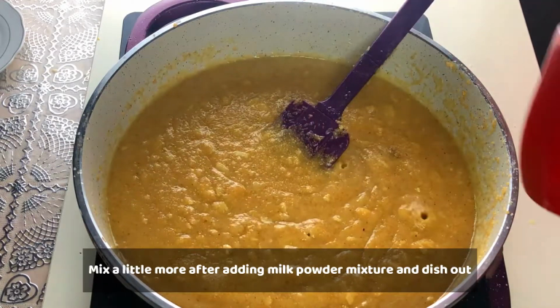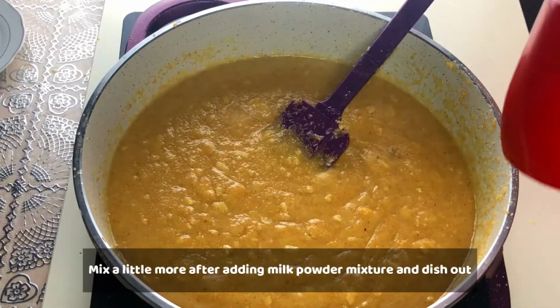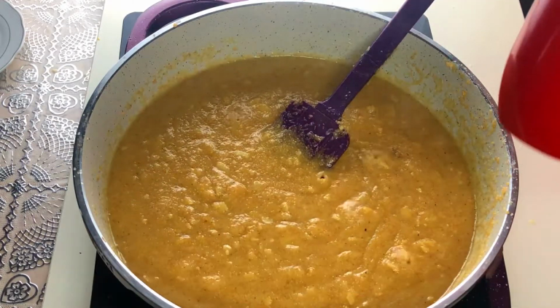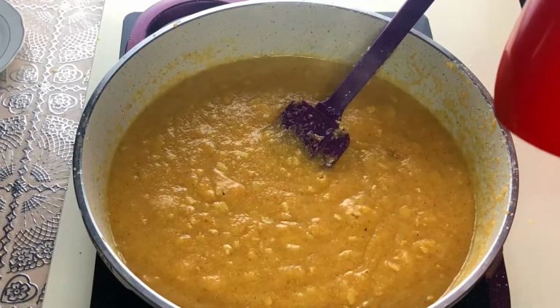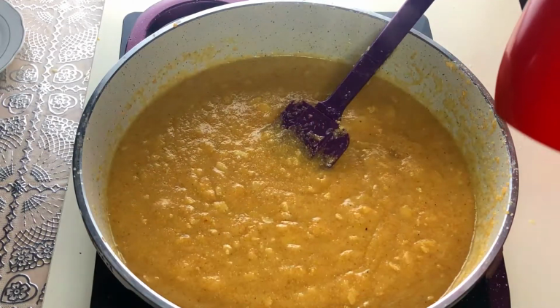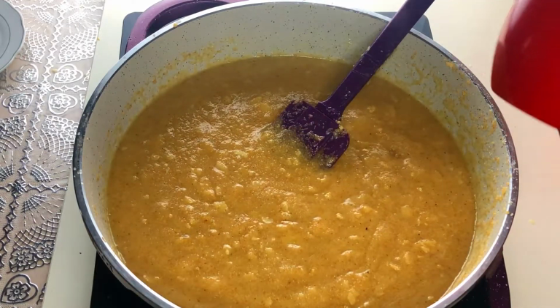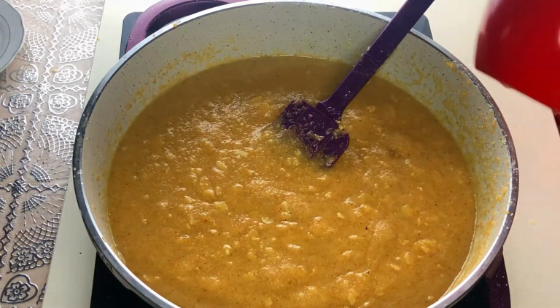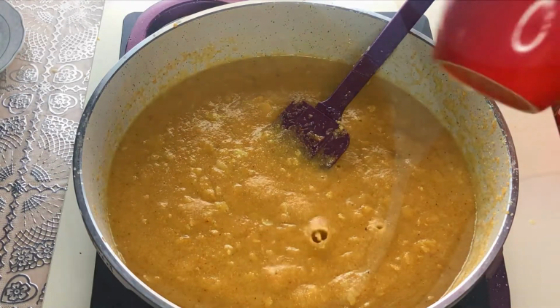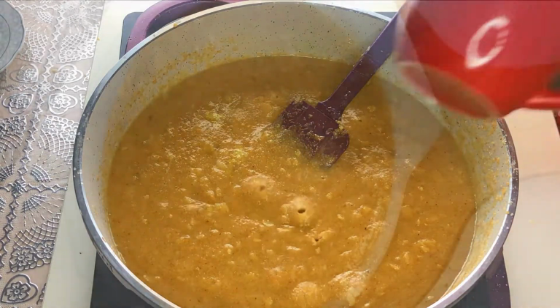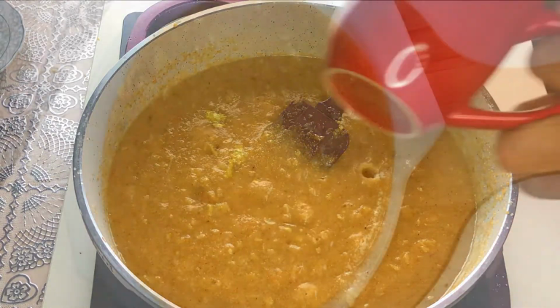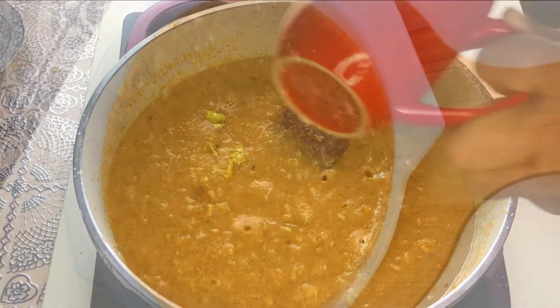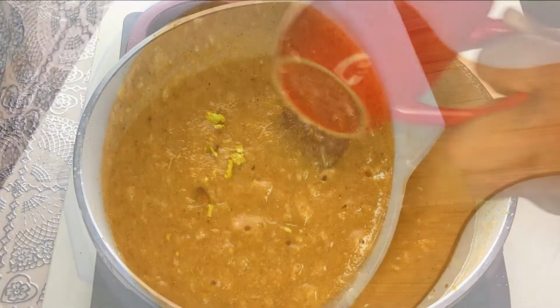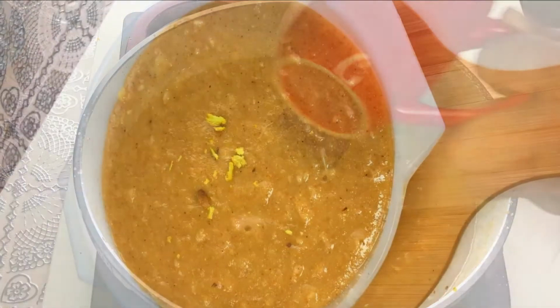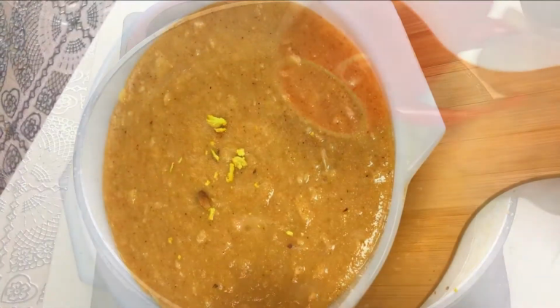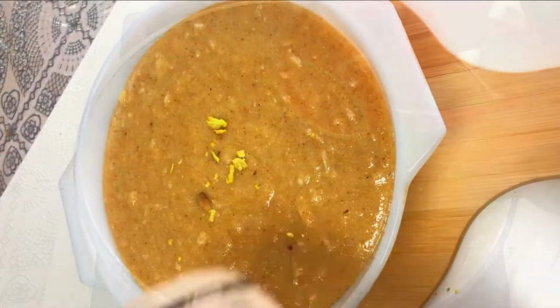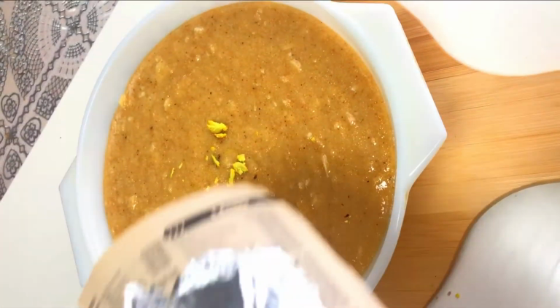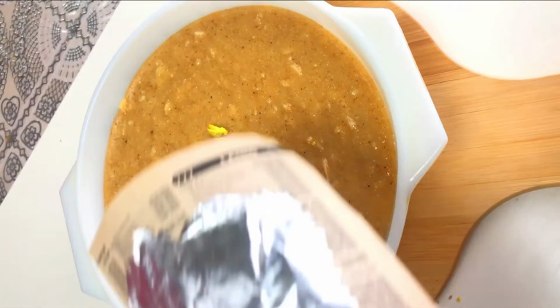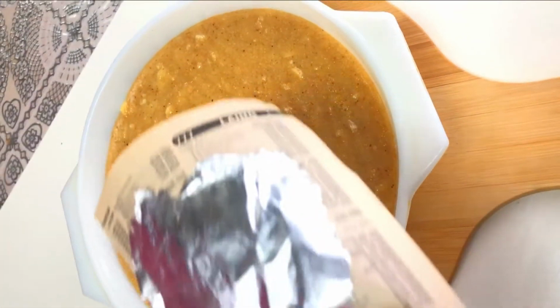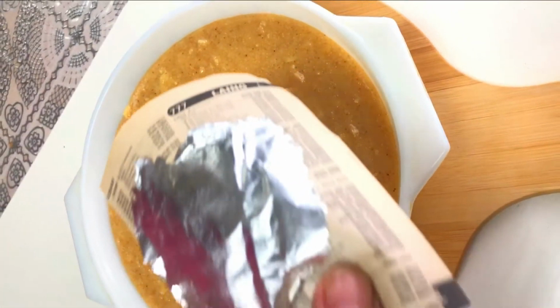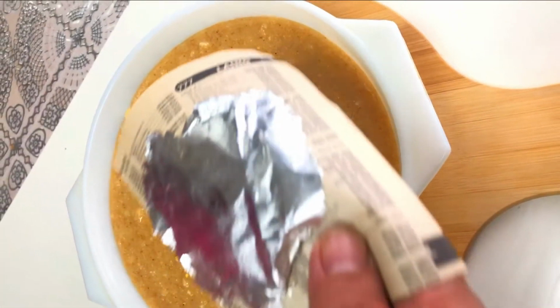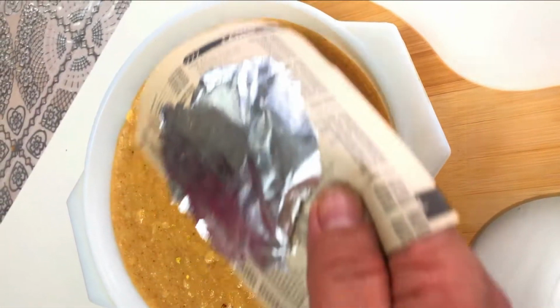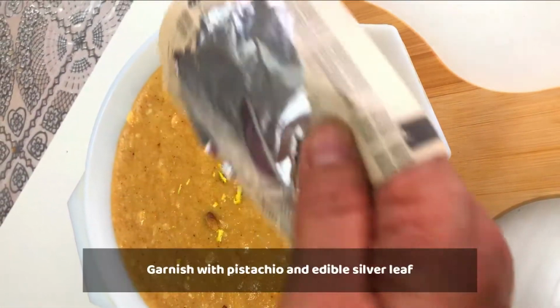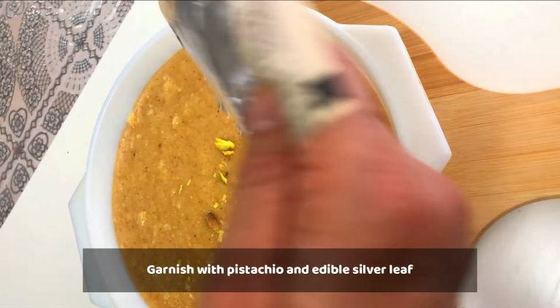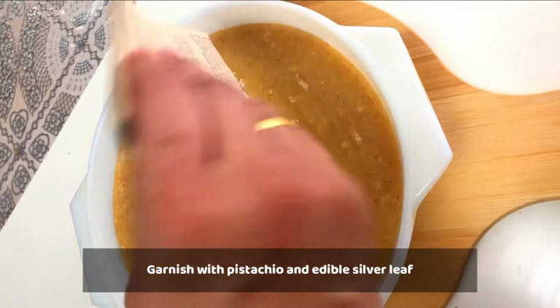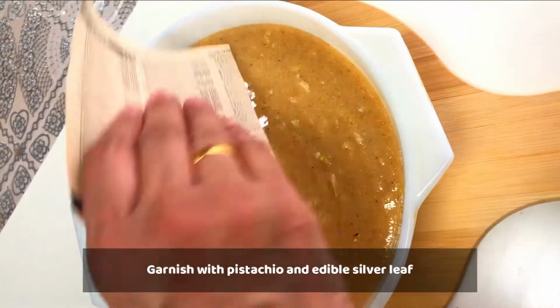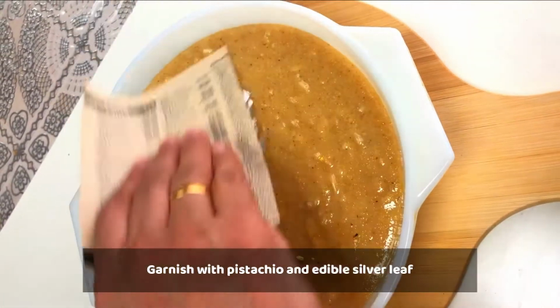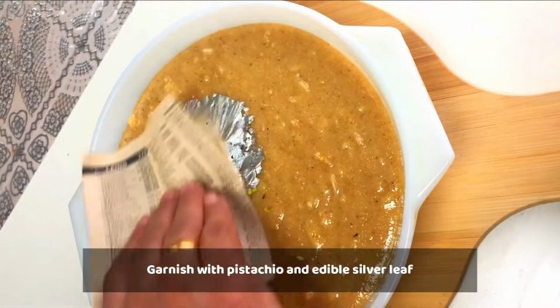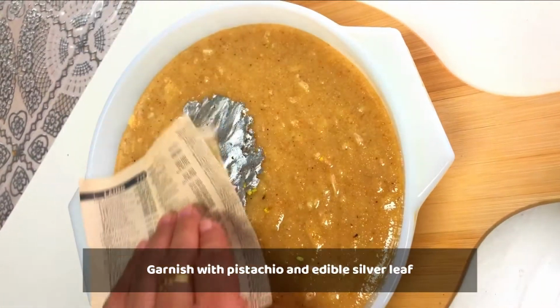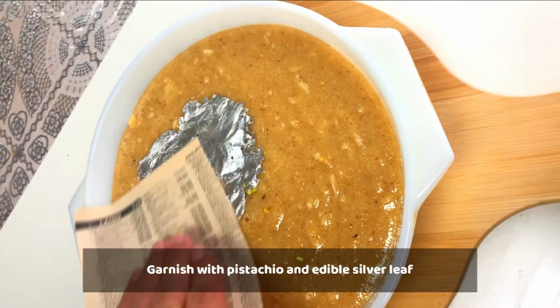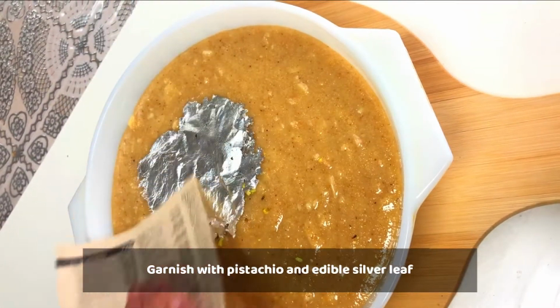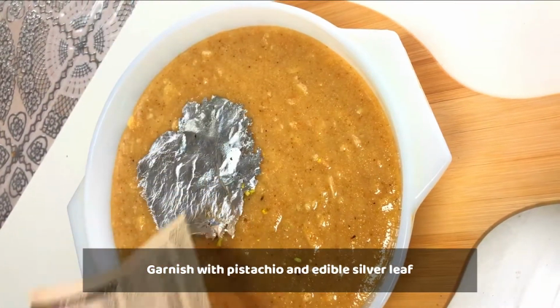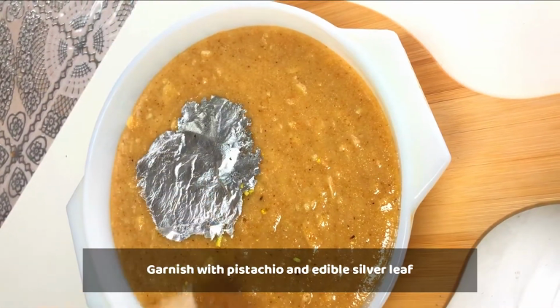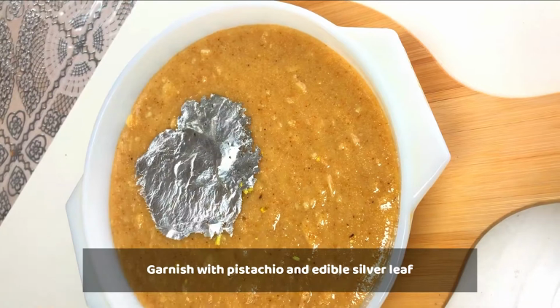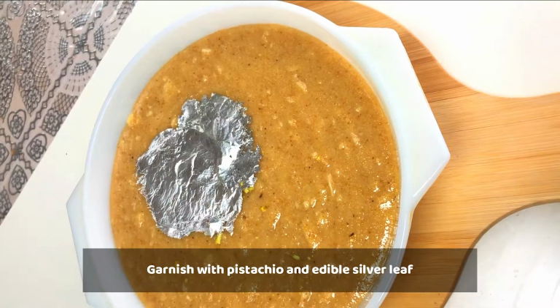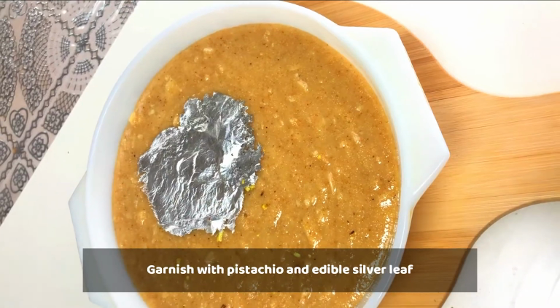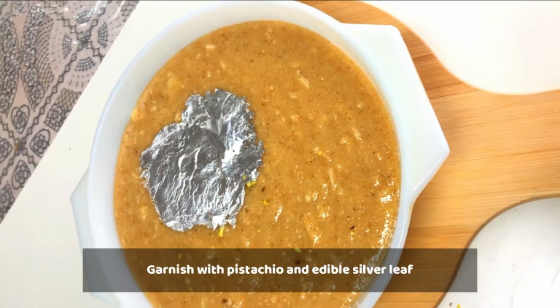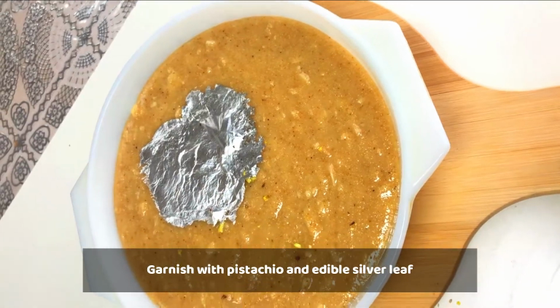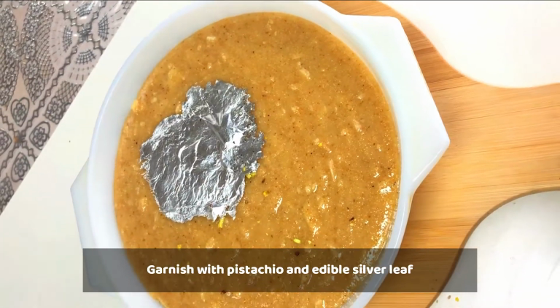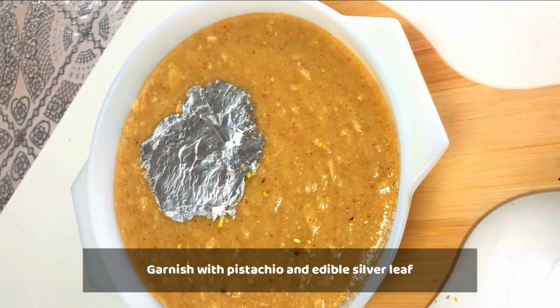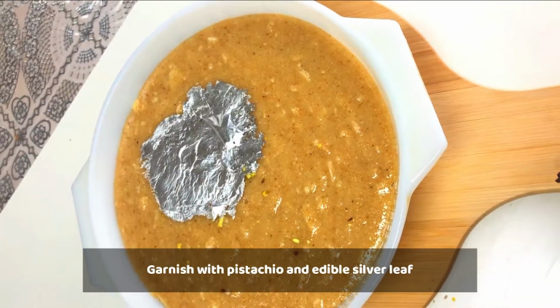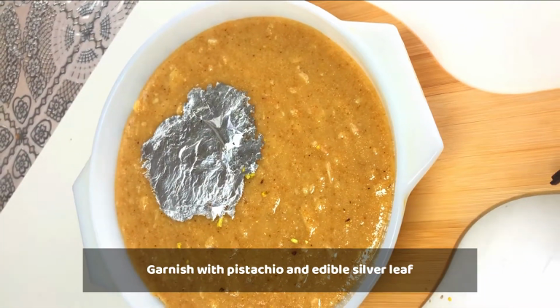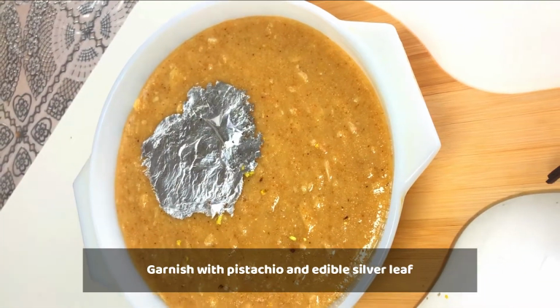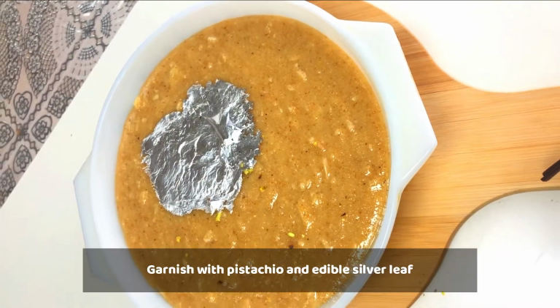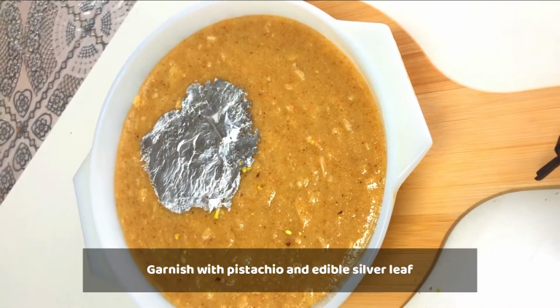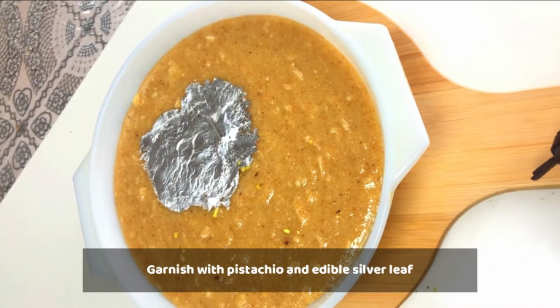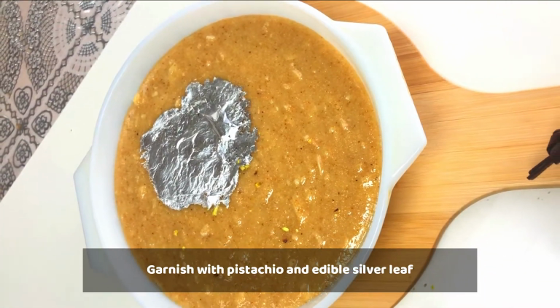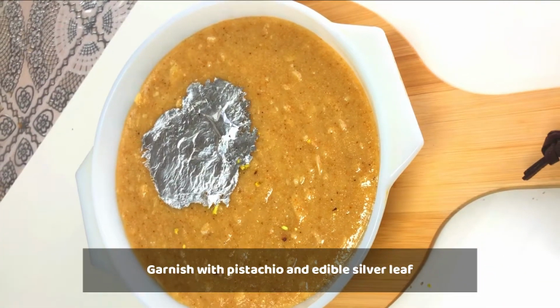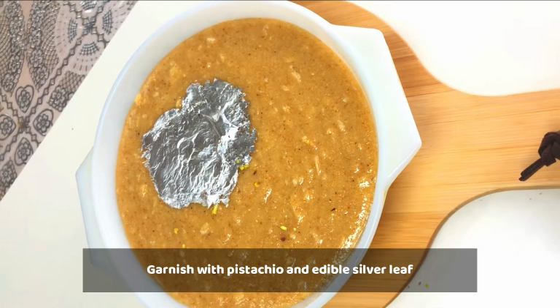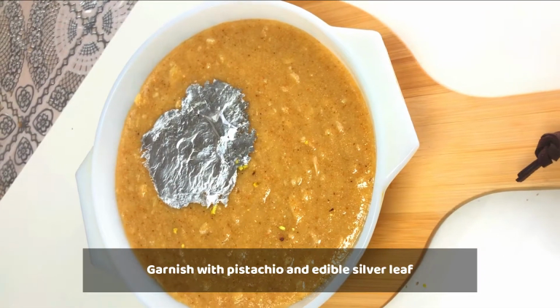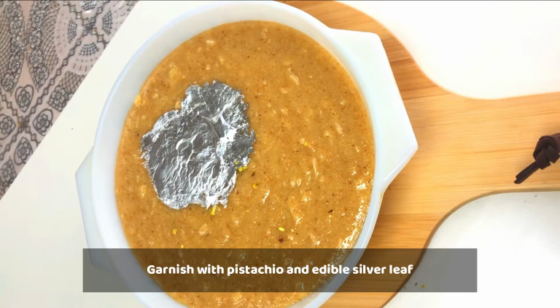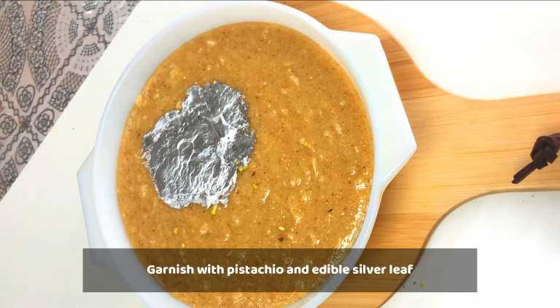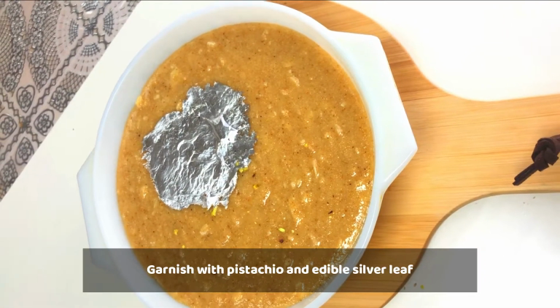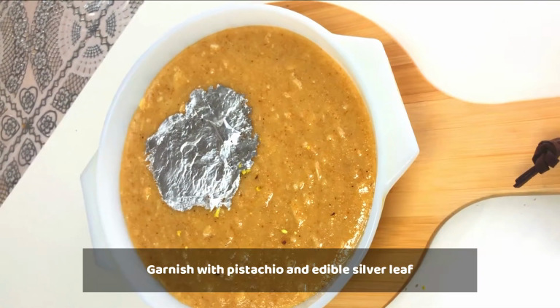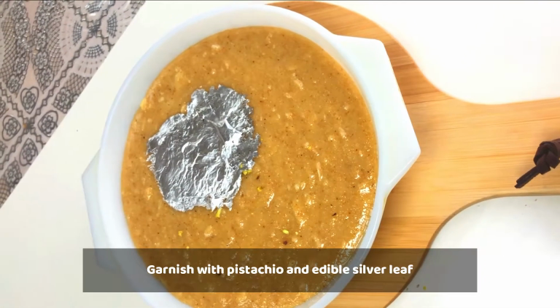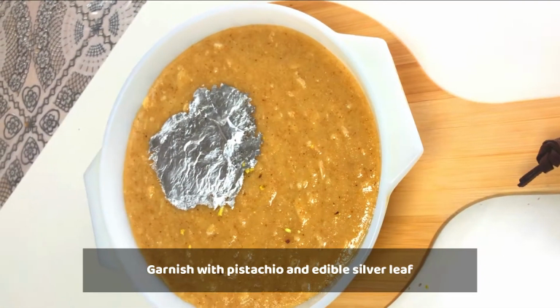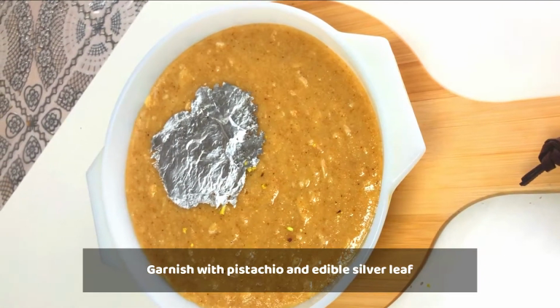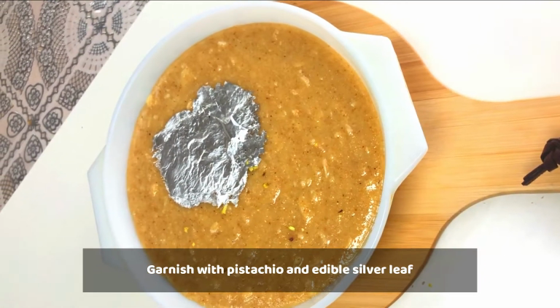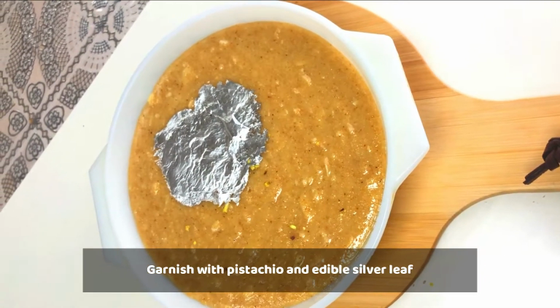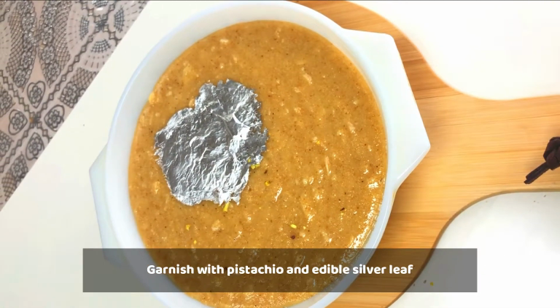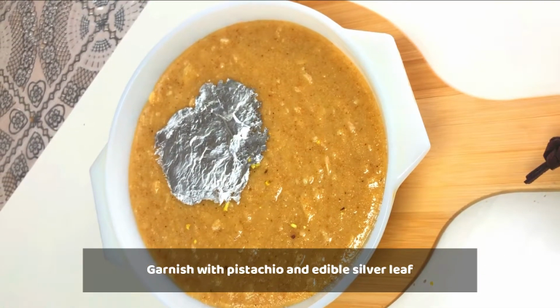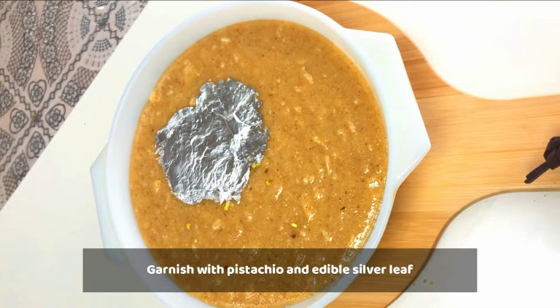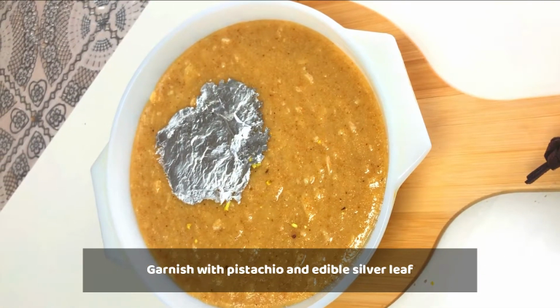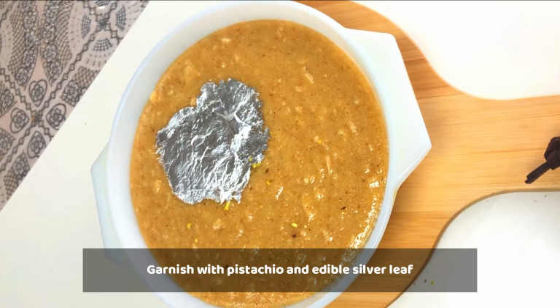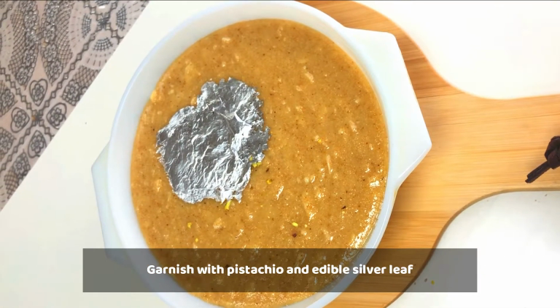For the garnishing, you will serve with chopped pista and sandika. You can also have it with 4 tablespoons of tea.